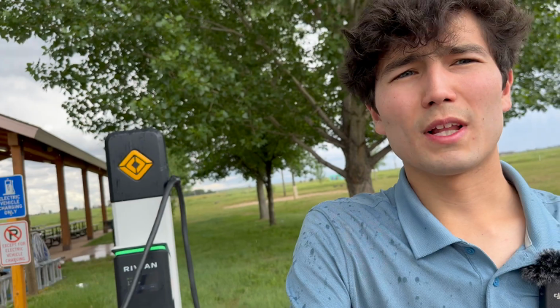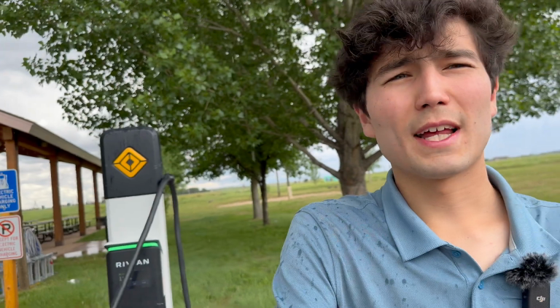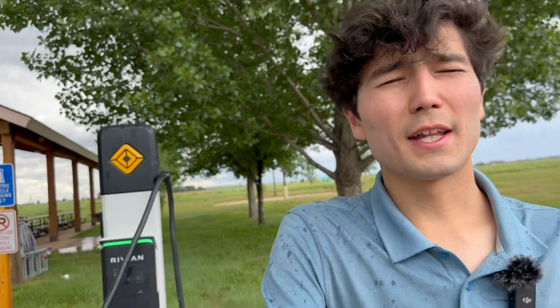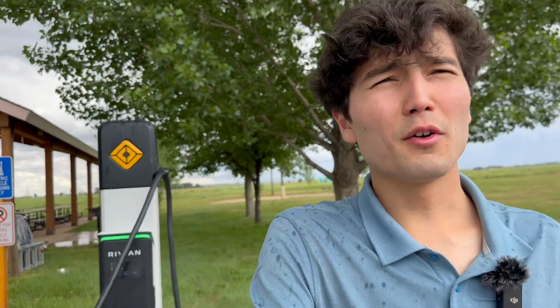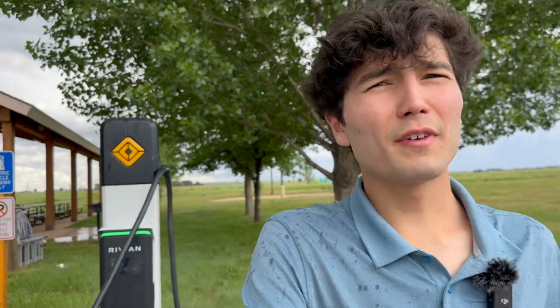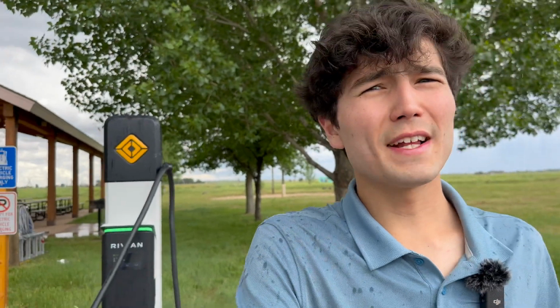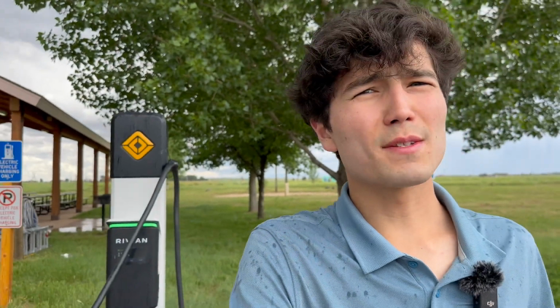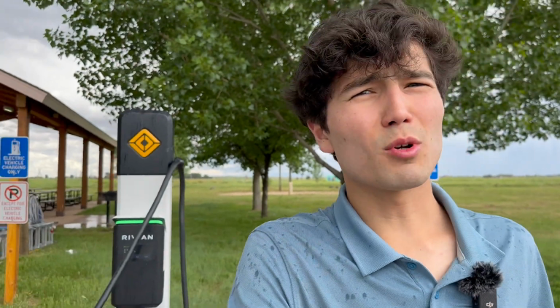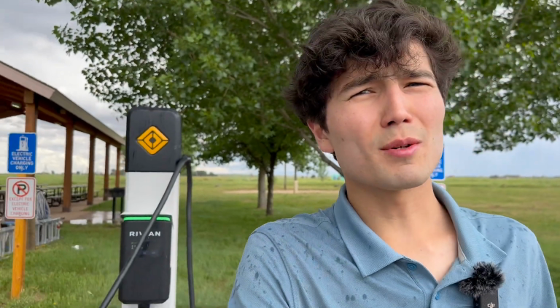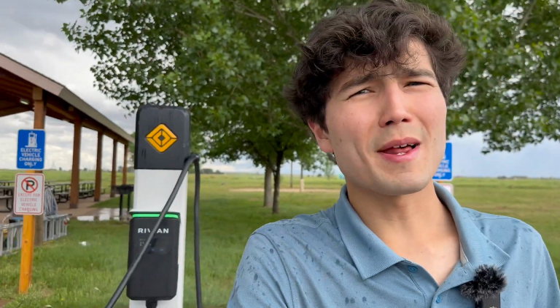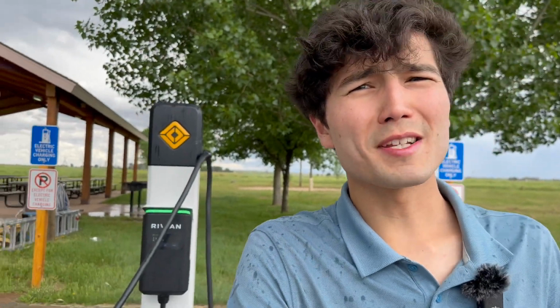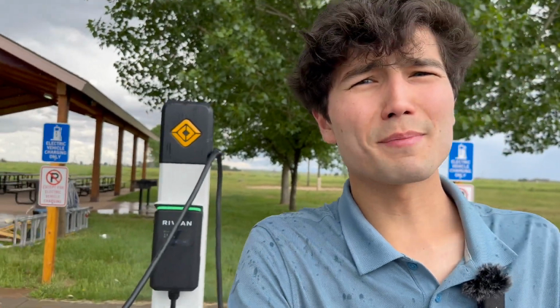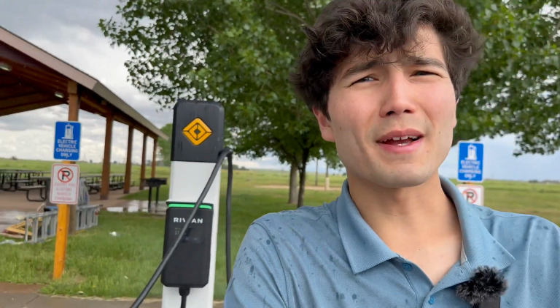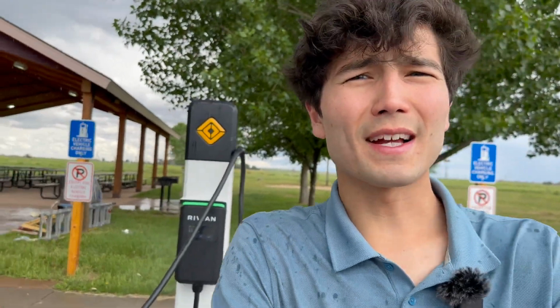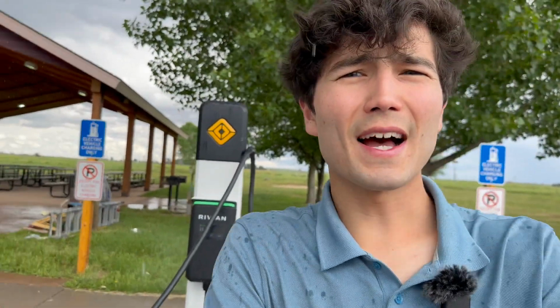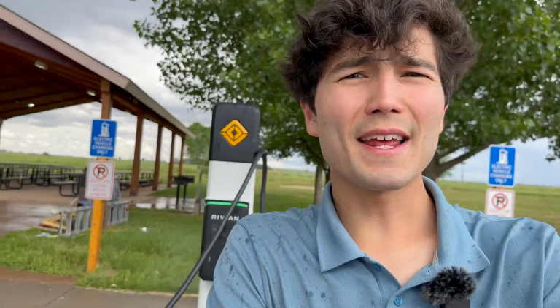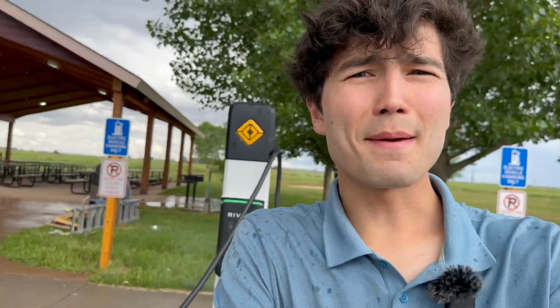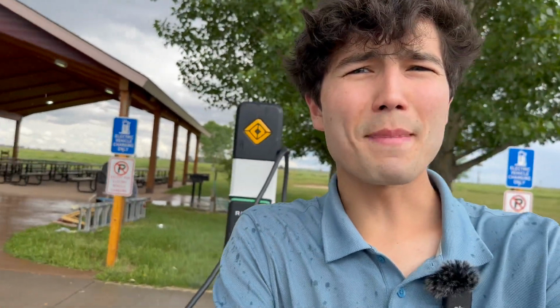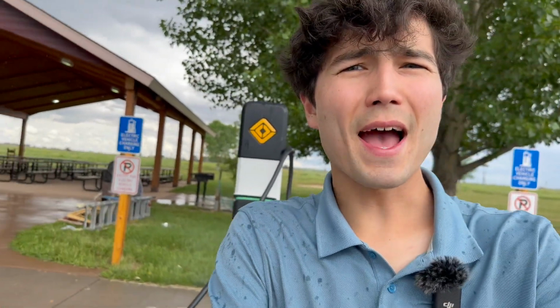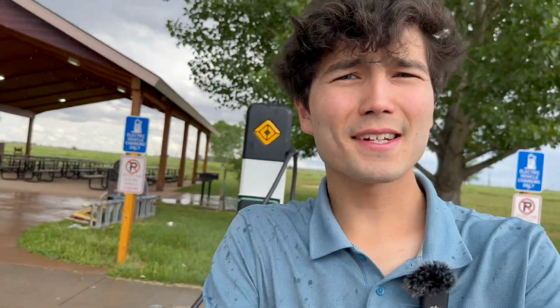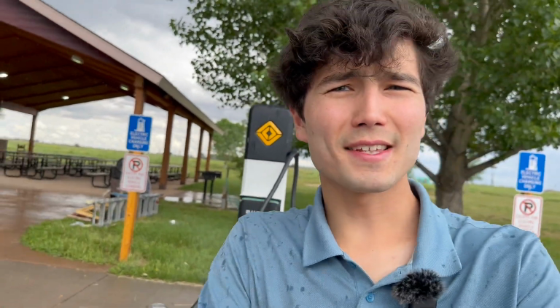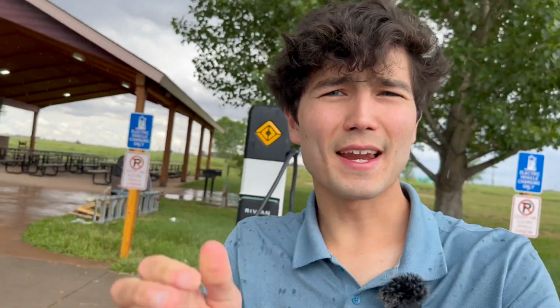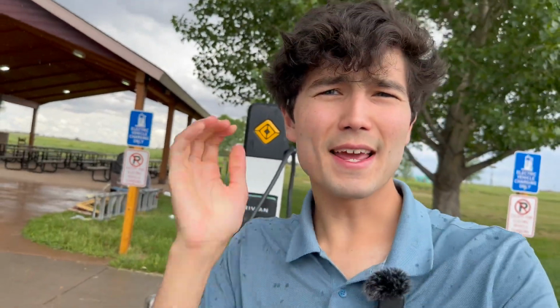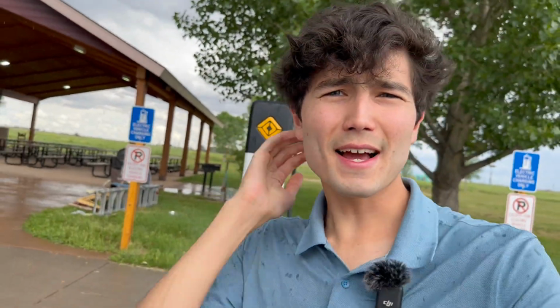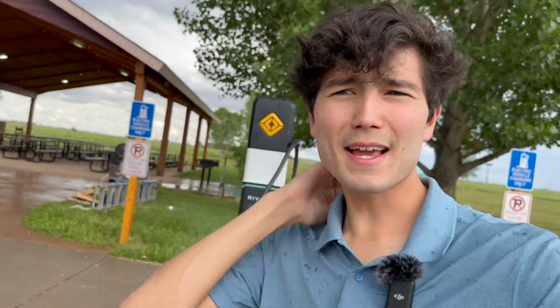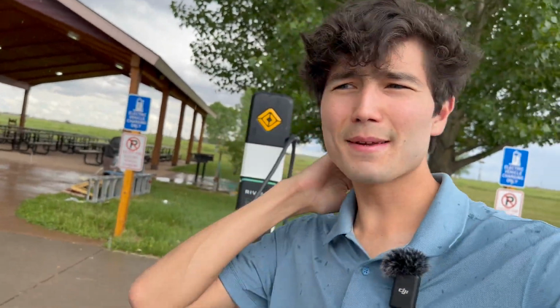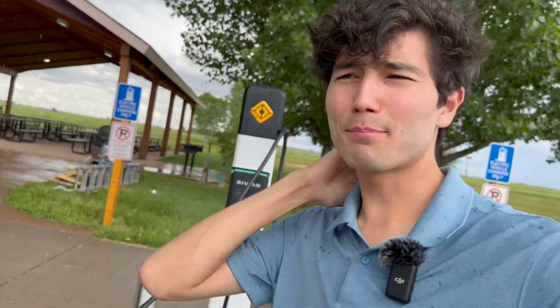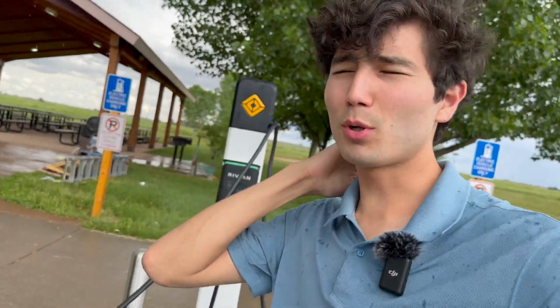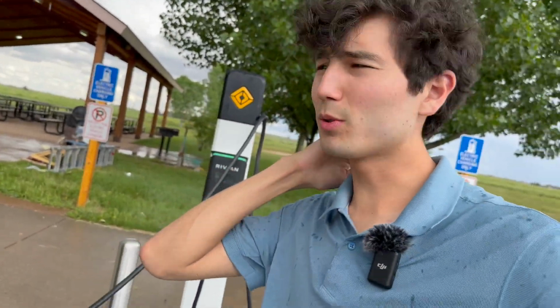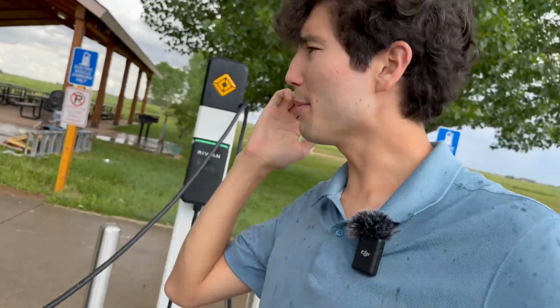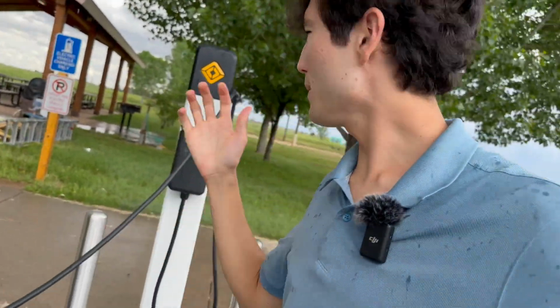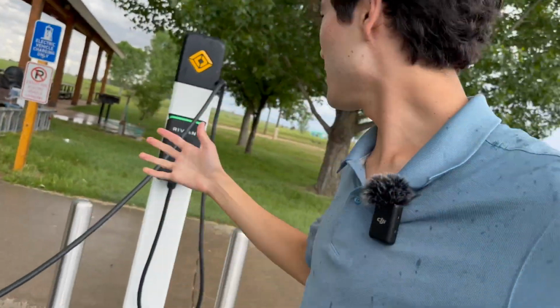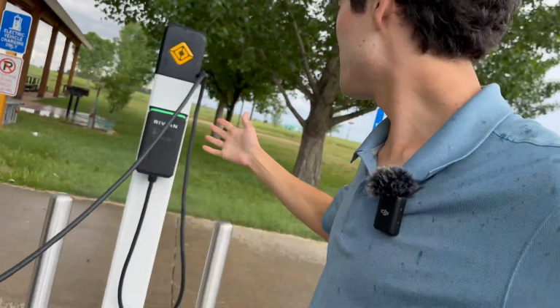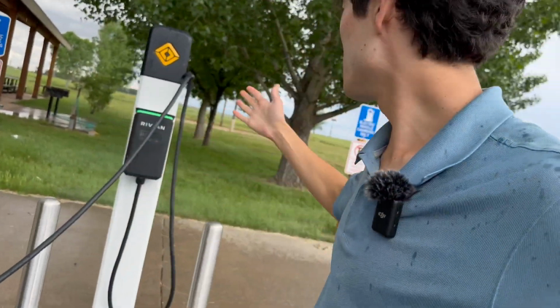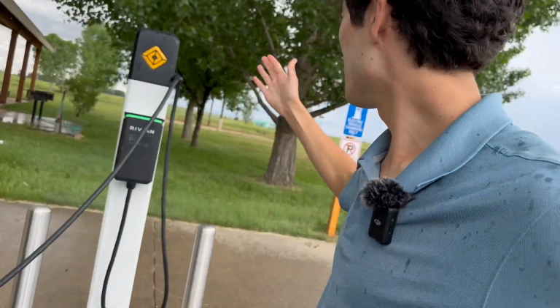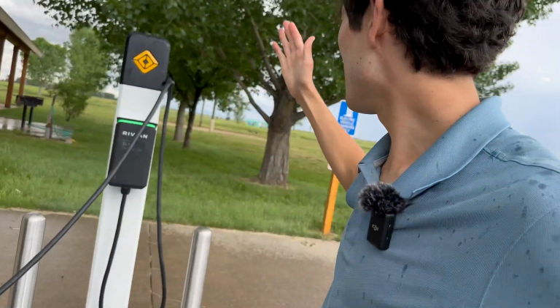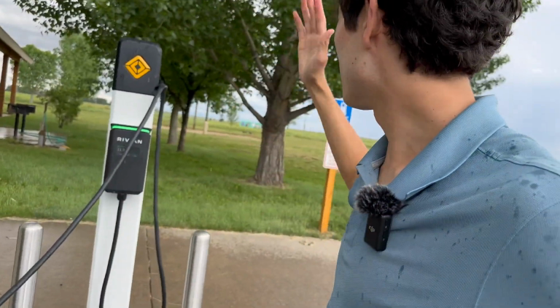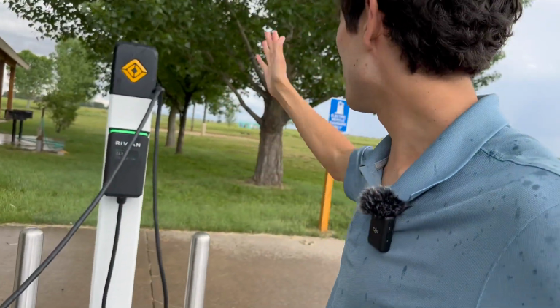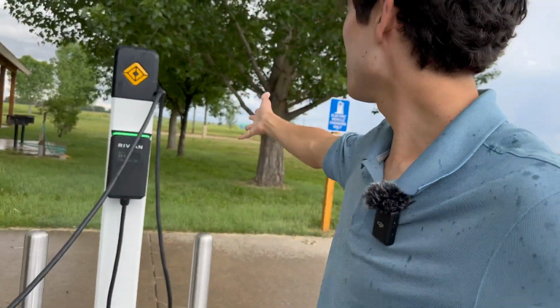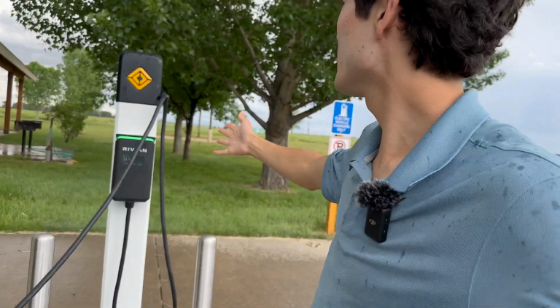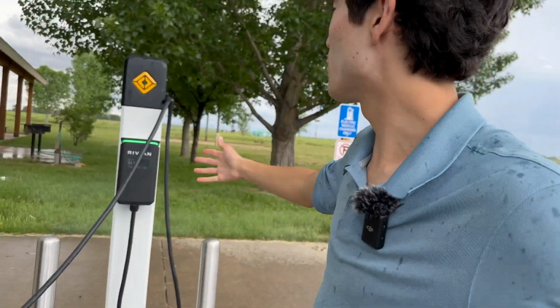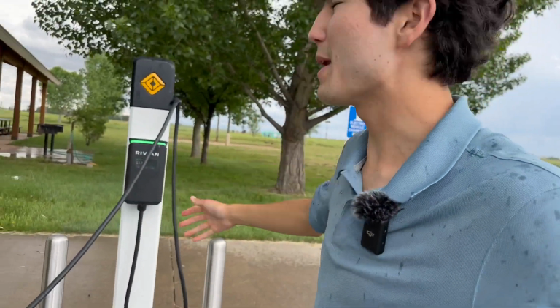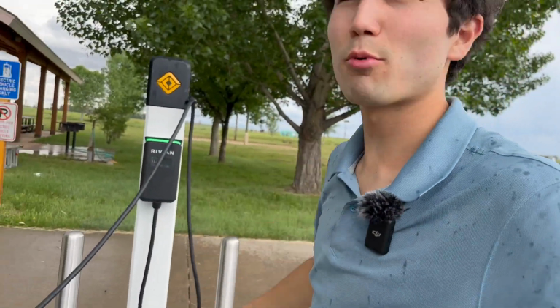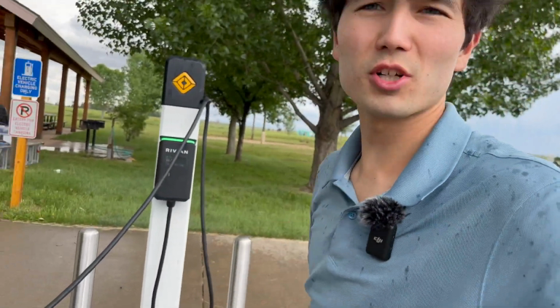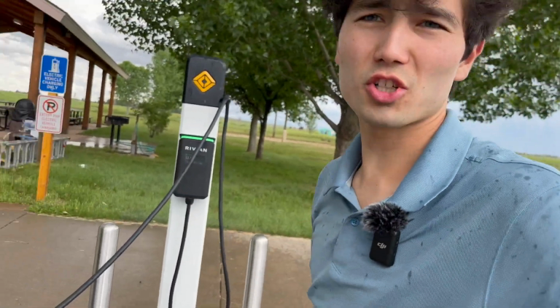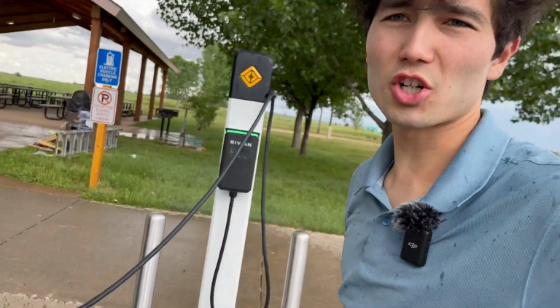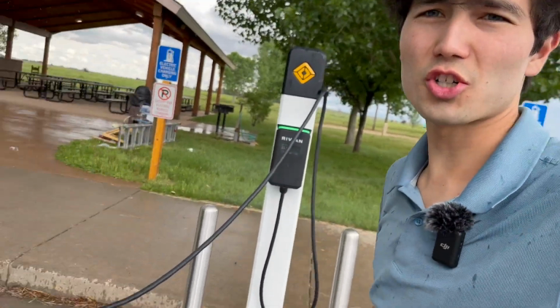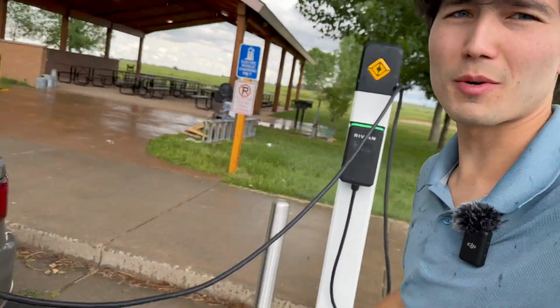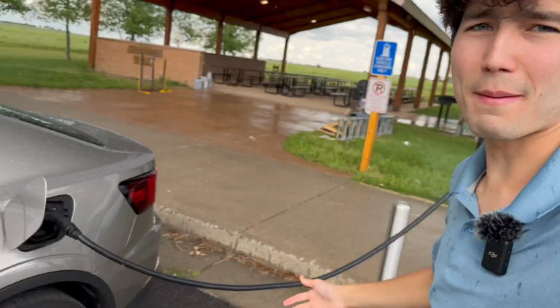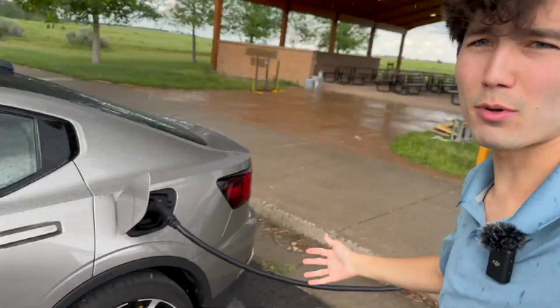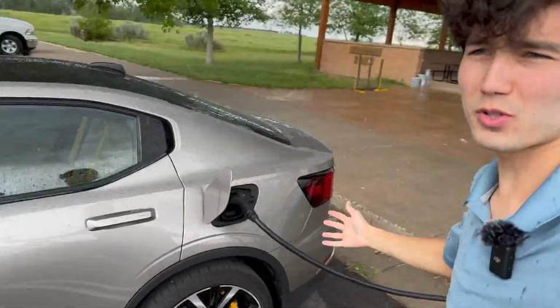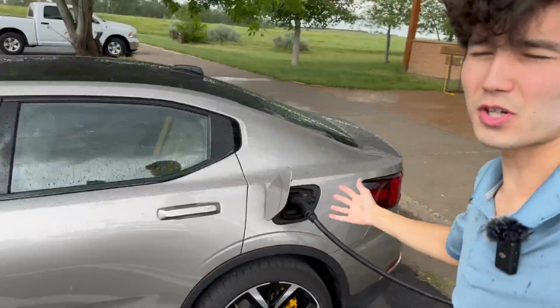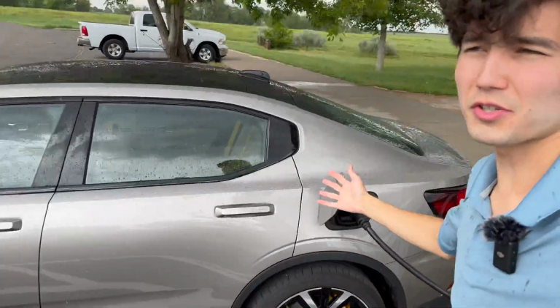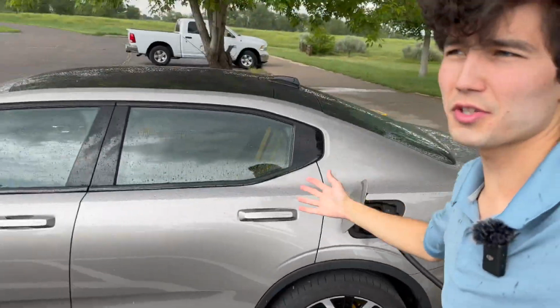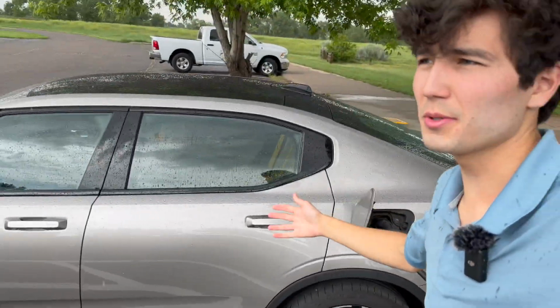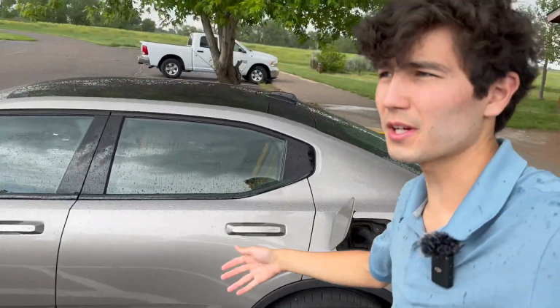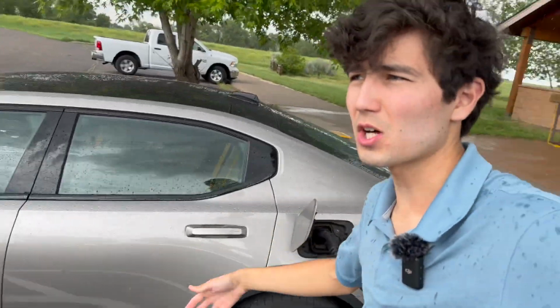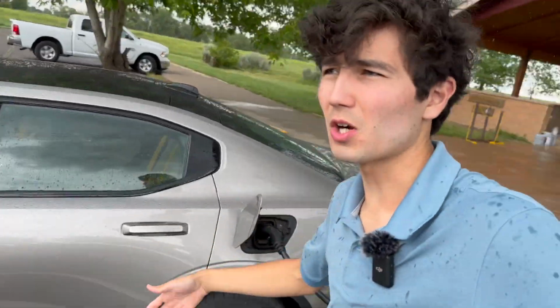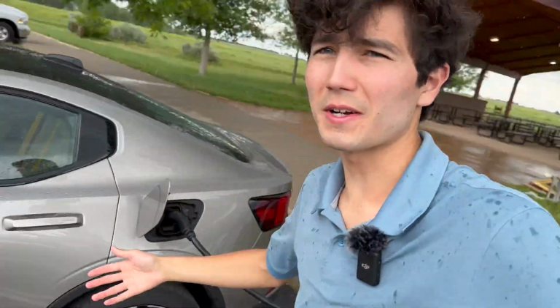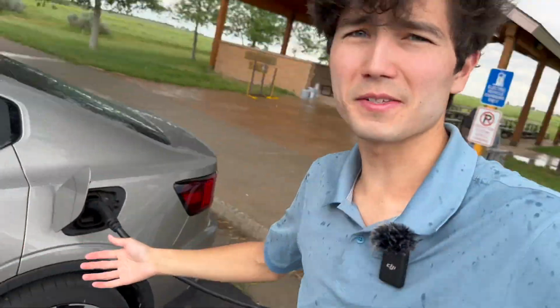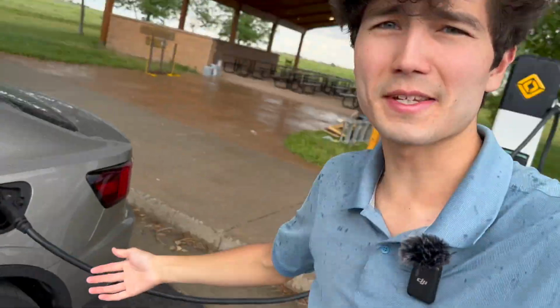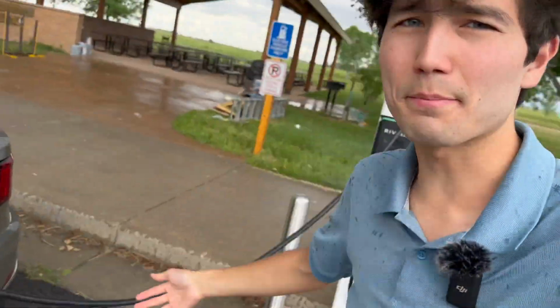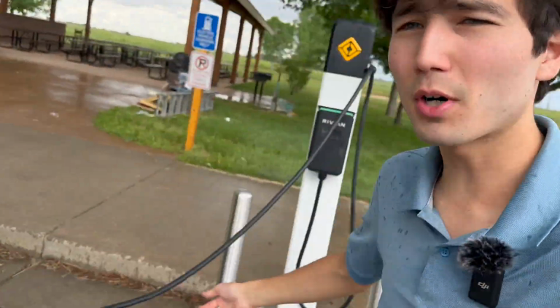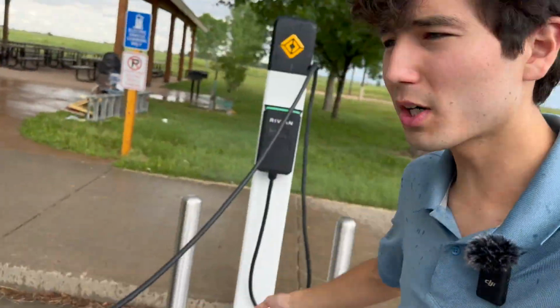Well, hello friends. Welcome to Out of Spec Guide. I'm Max. Today I am pulled up to a Rivian Waypoint Charger in my Polestar 2 in a Colorado State Park.